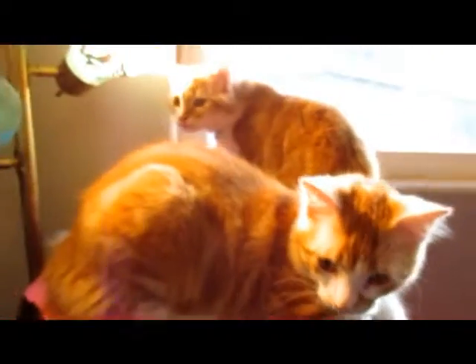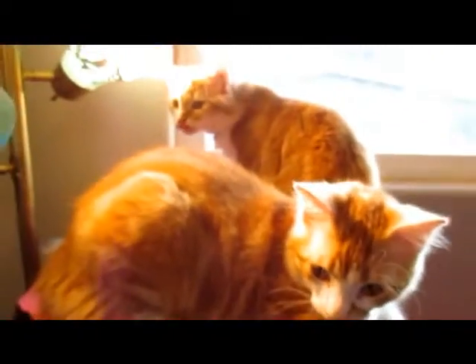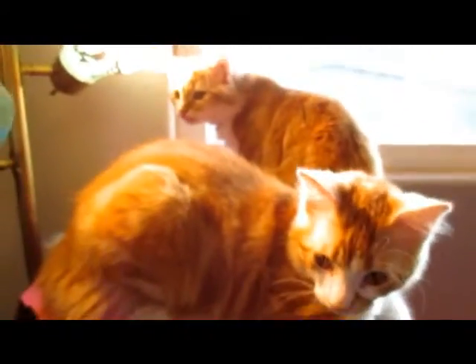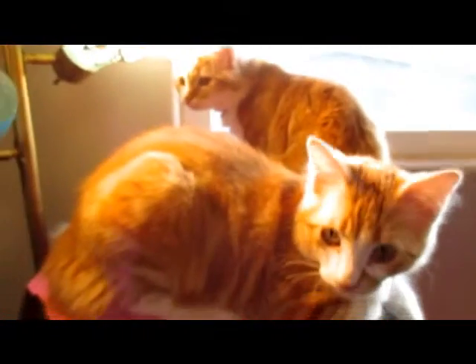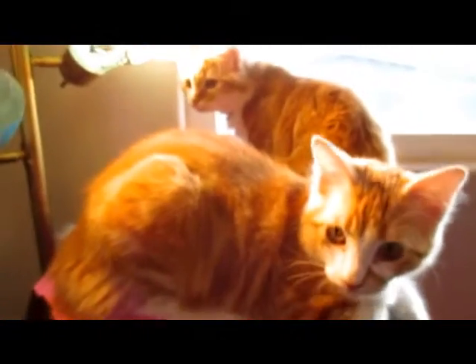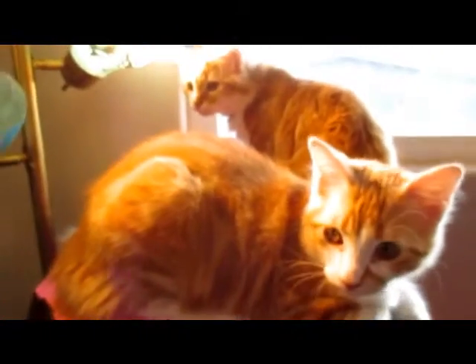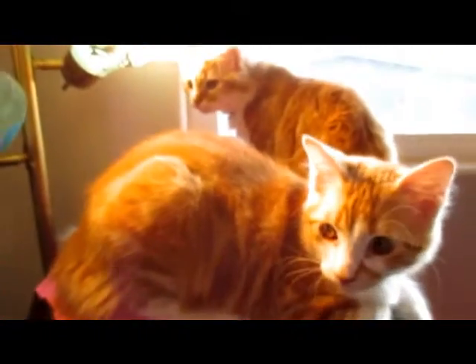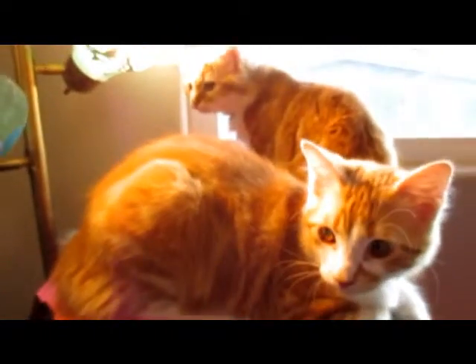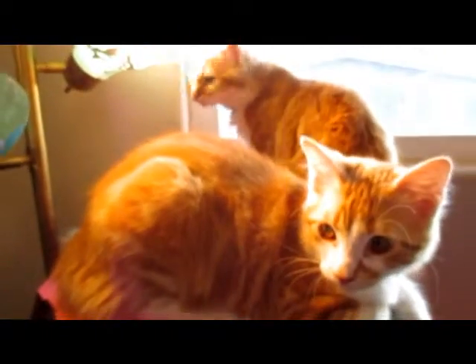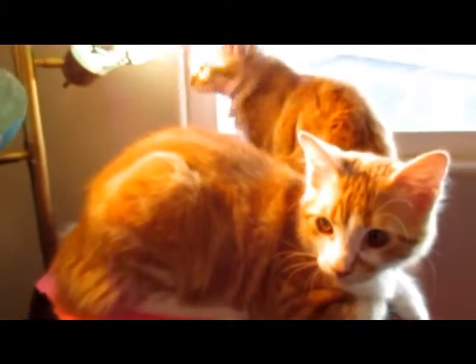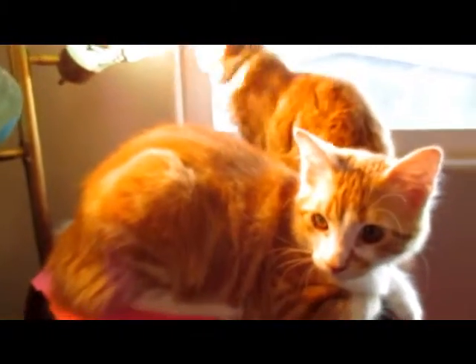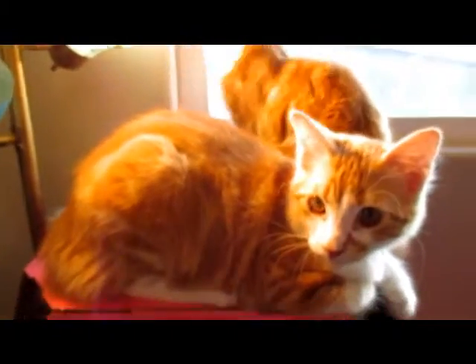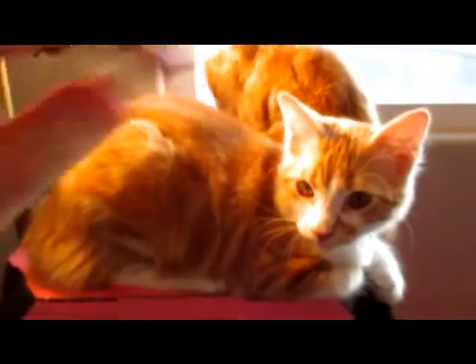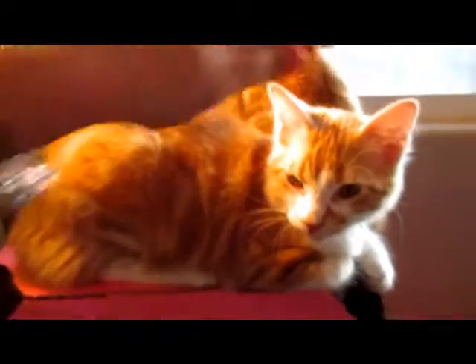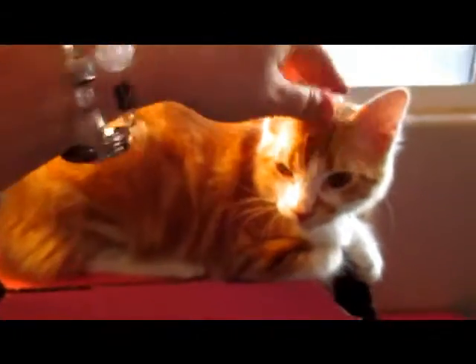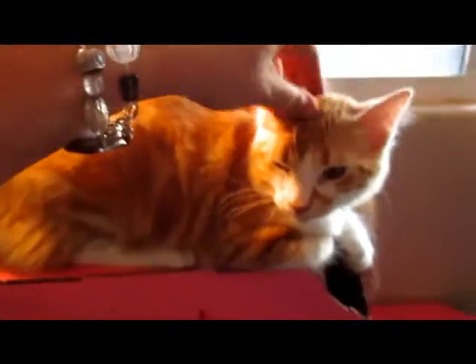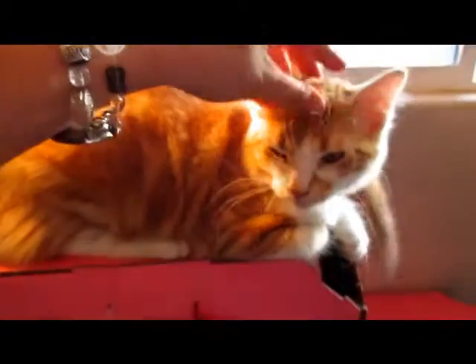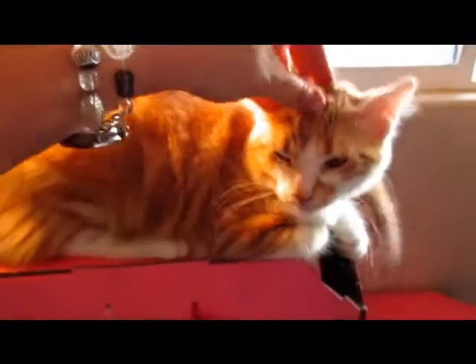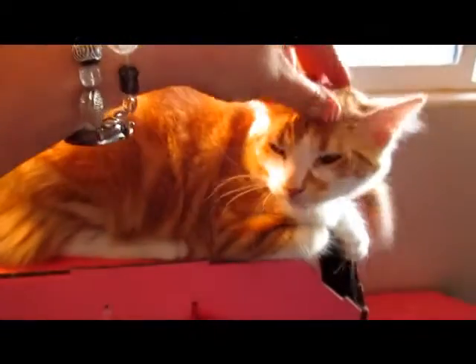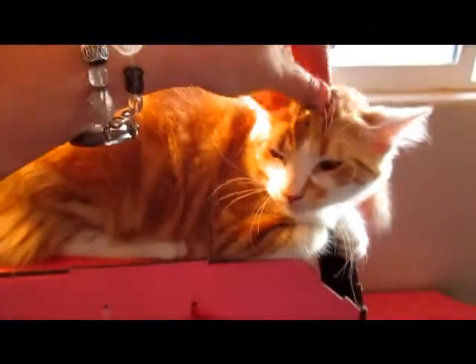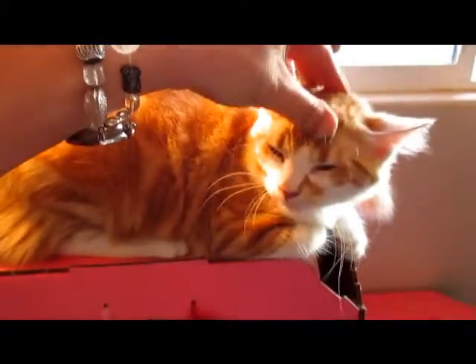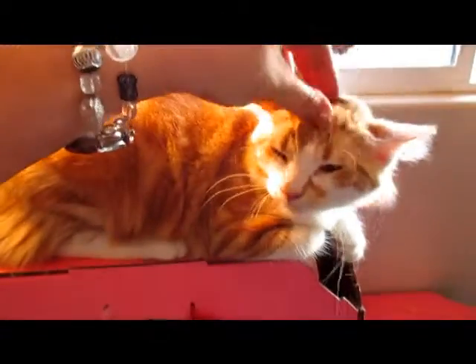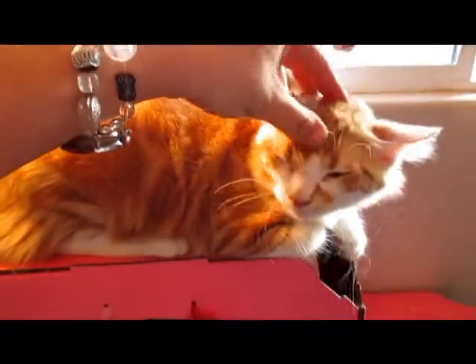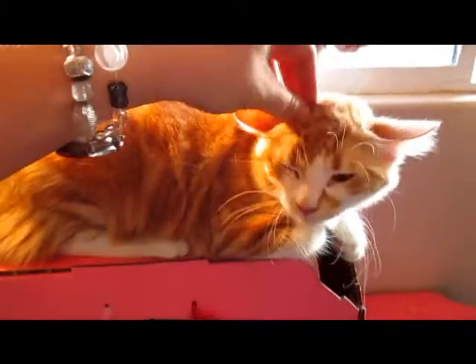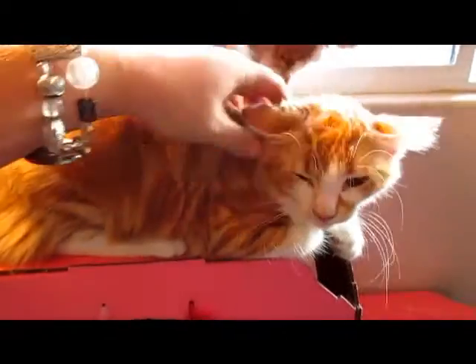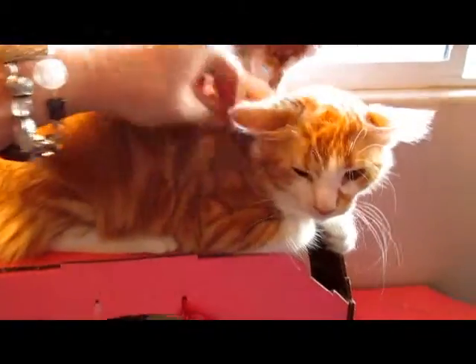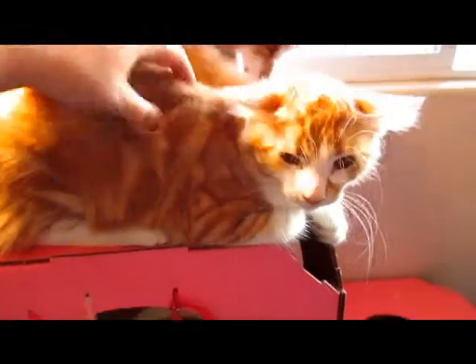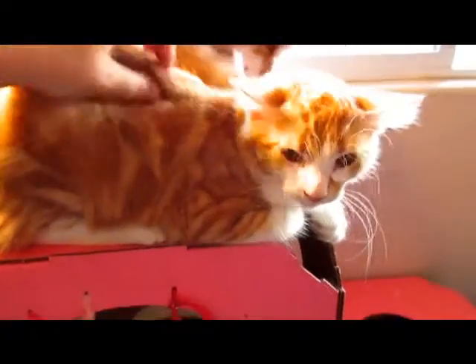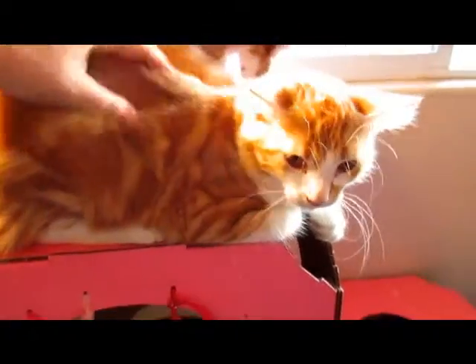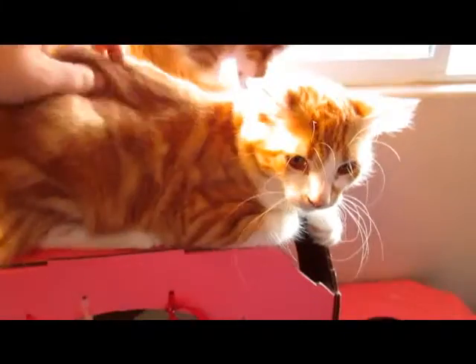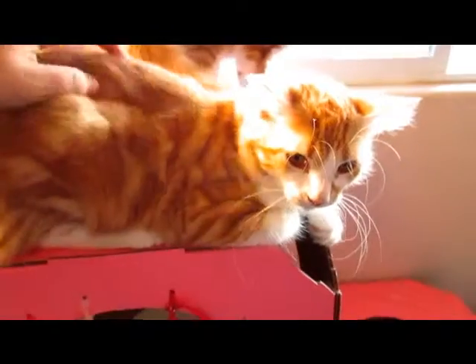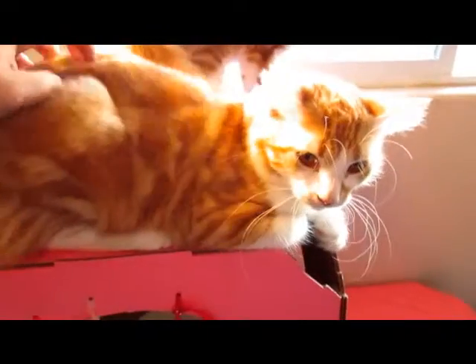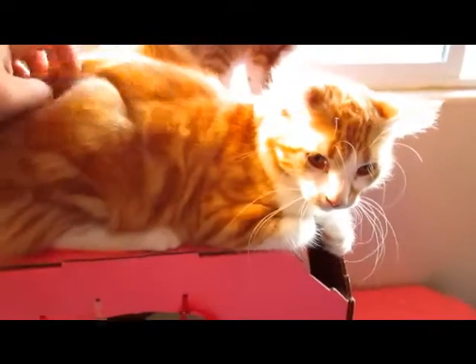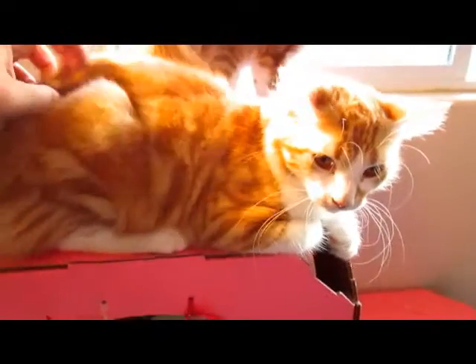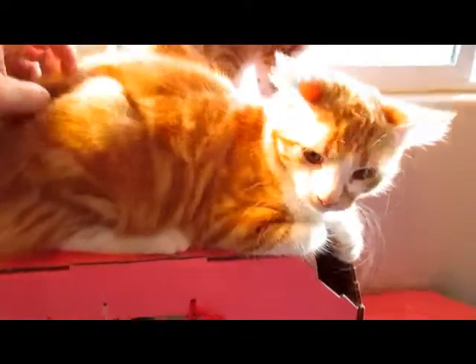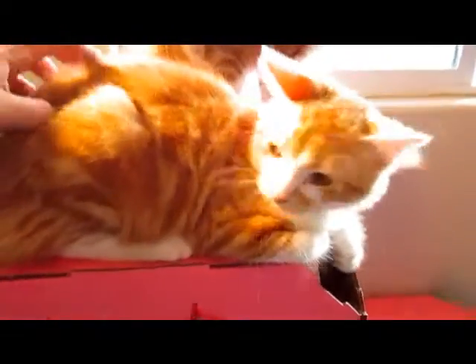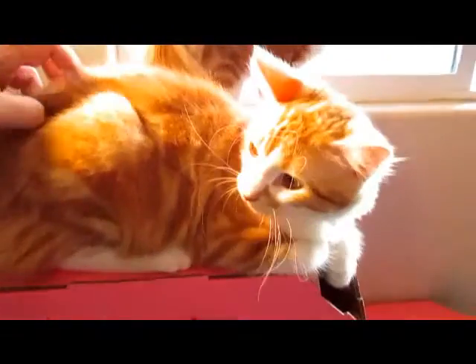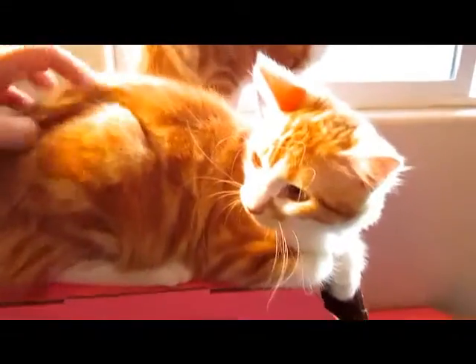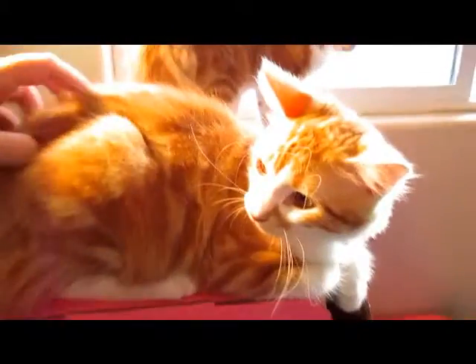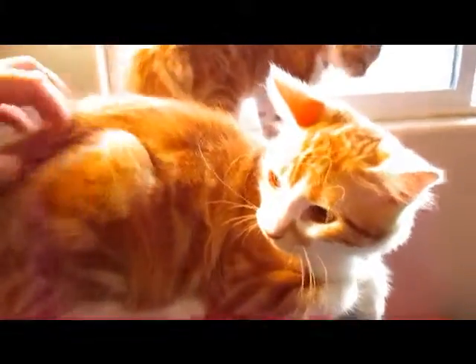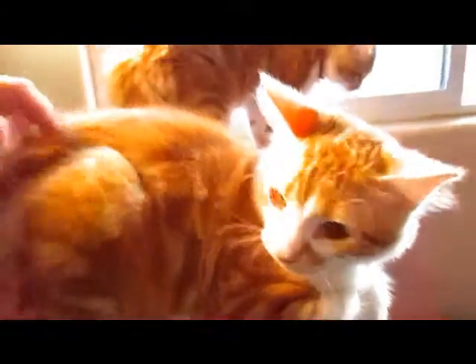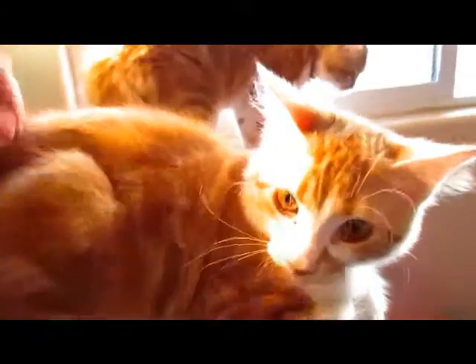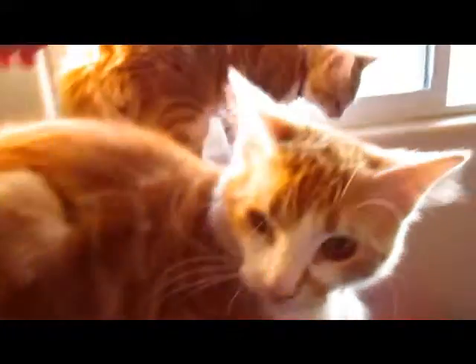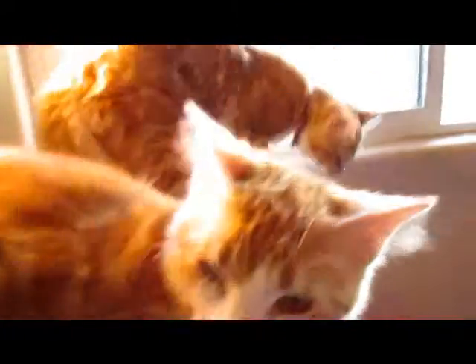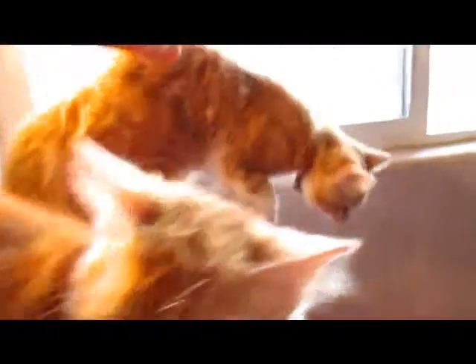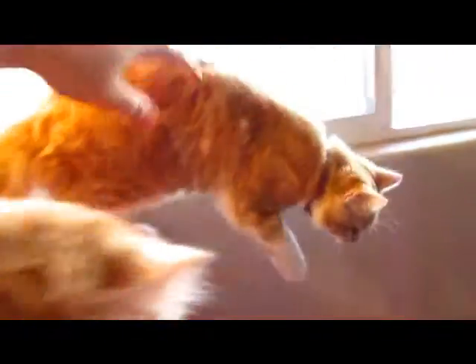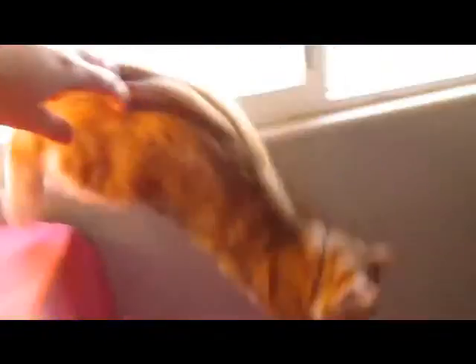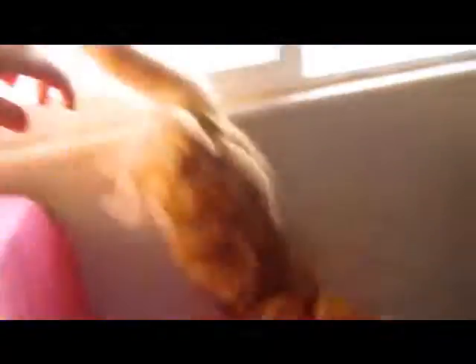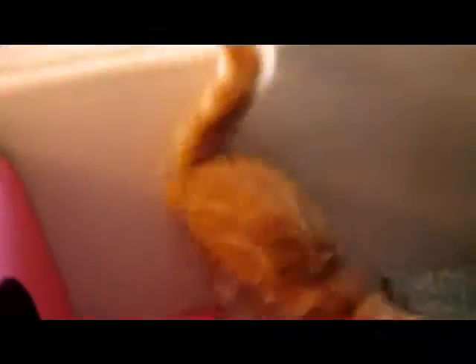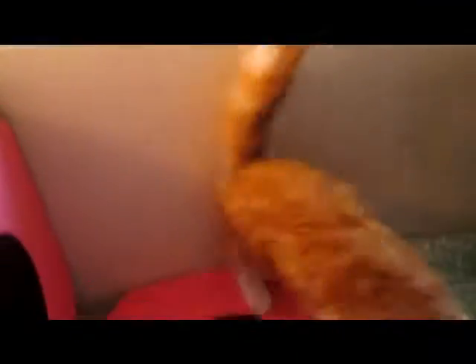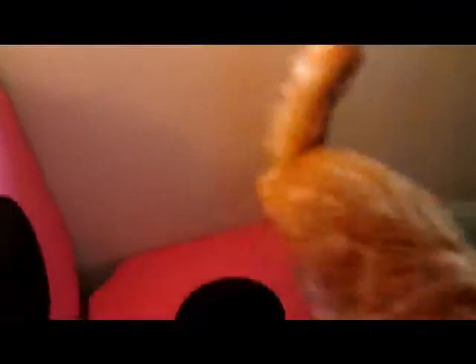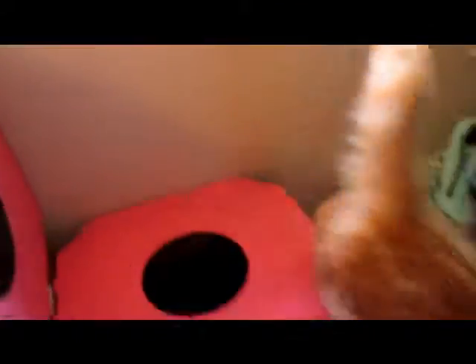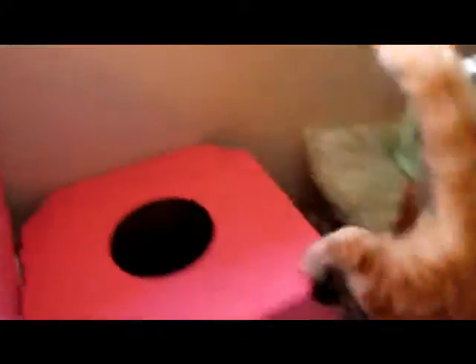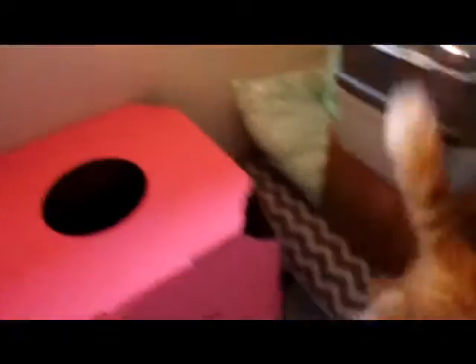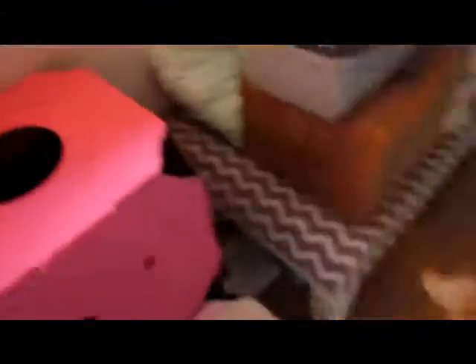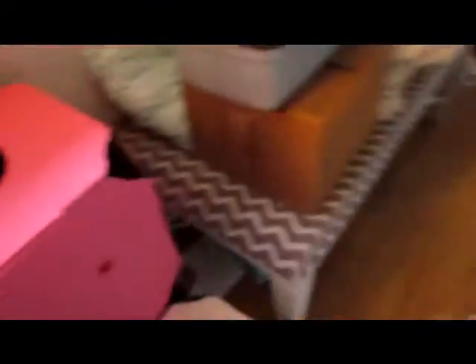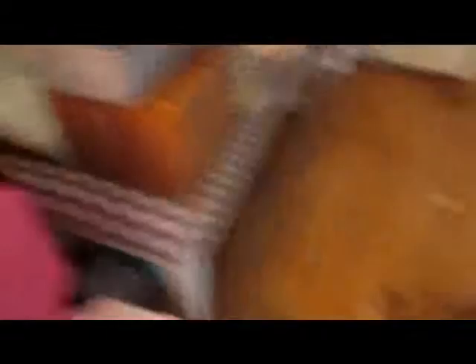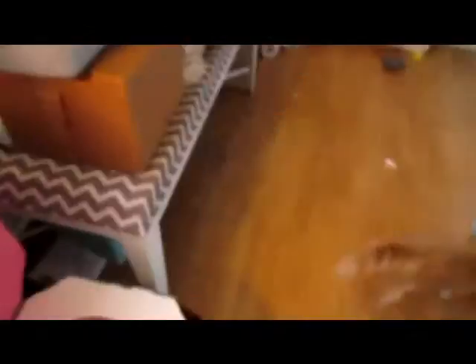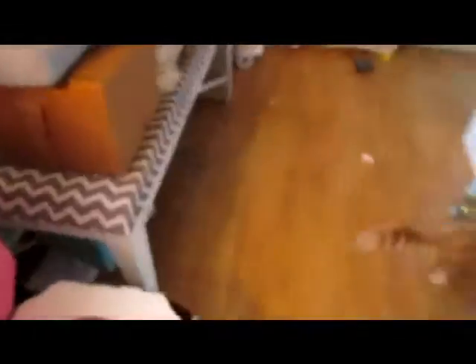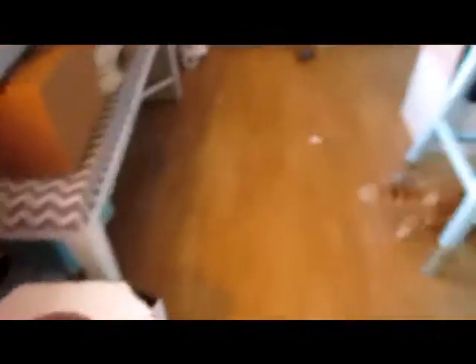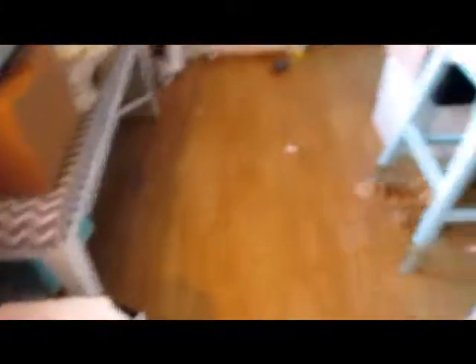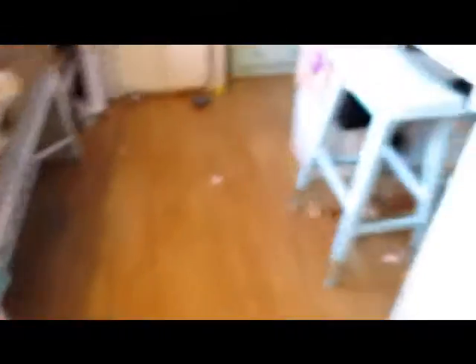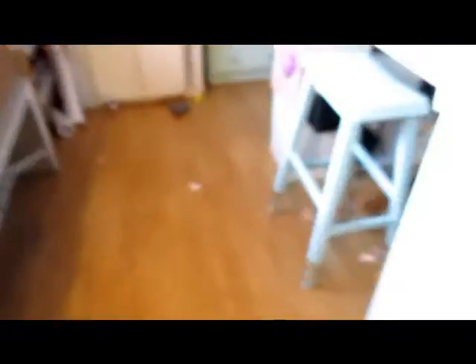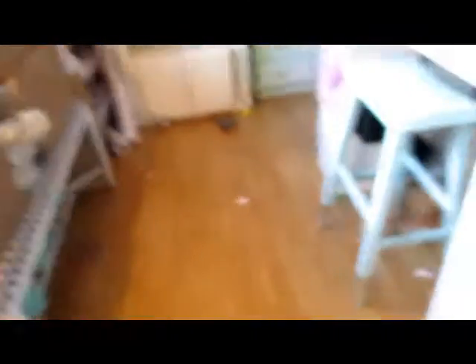Hi, kittens. Hi, Simon. Bye, Lola. It's been fun.